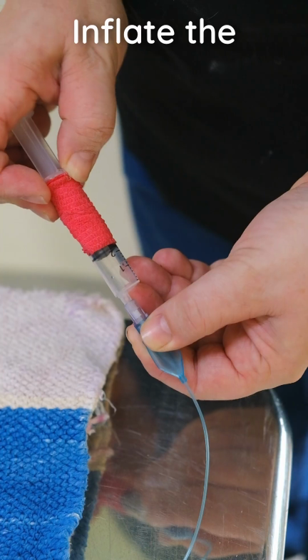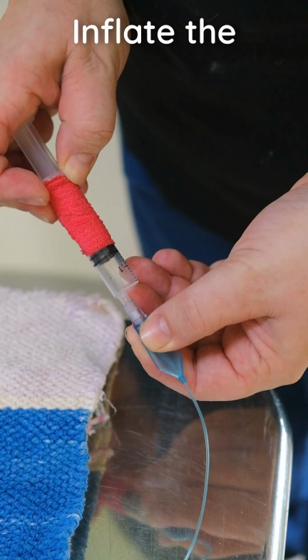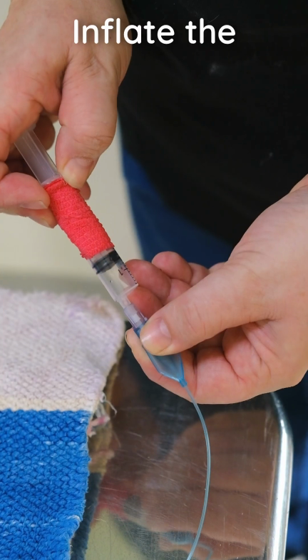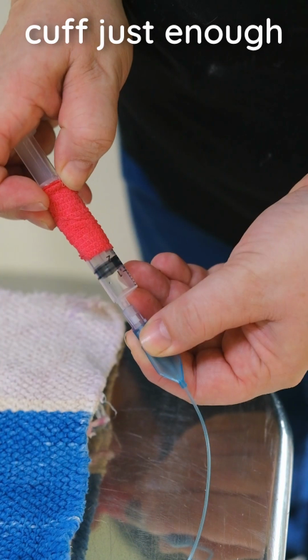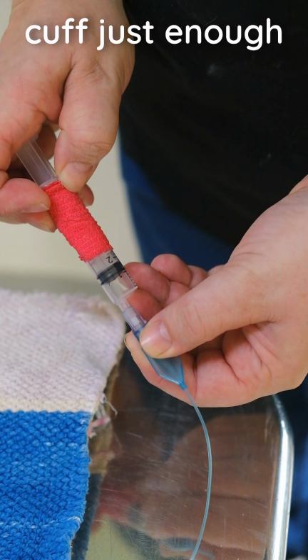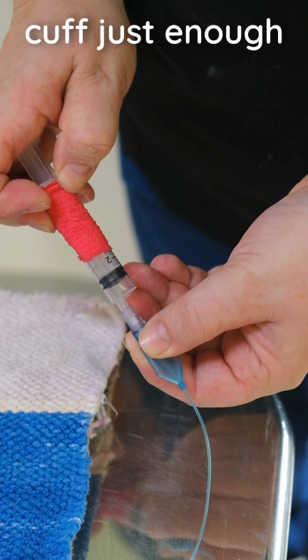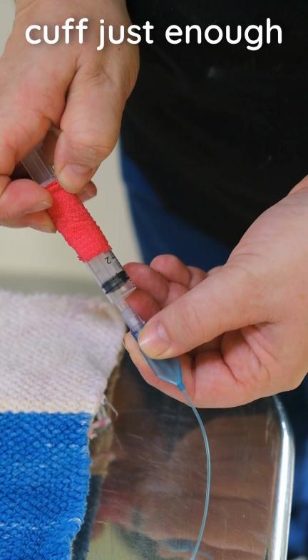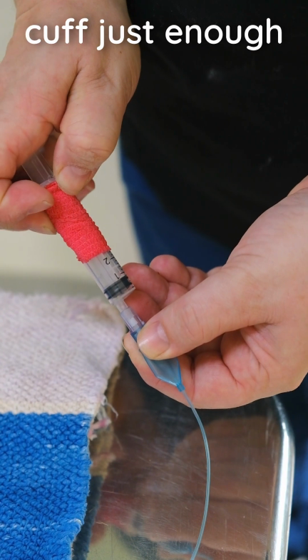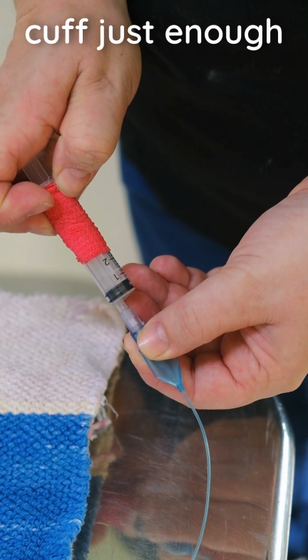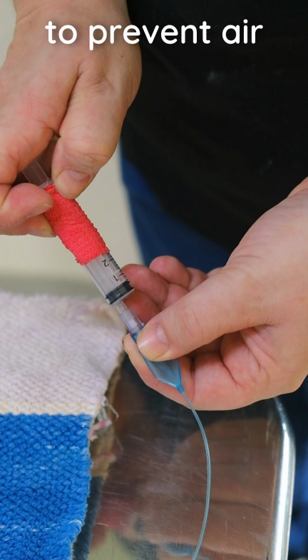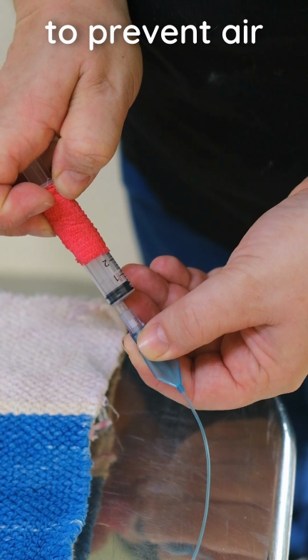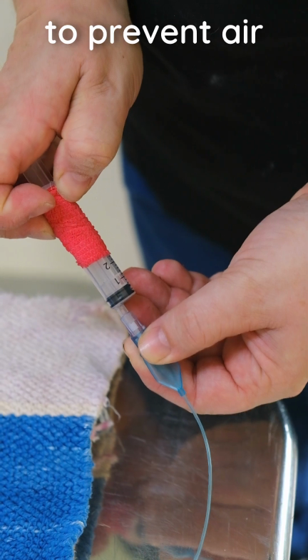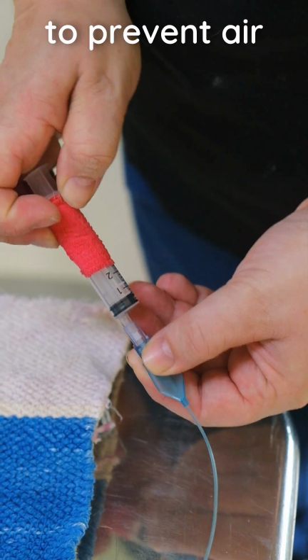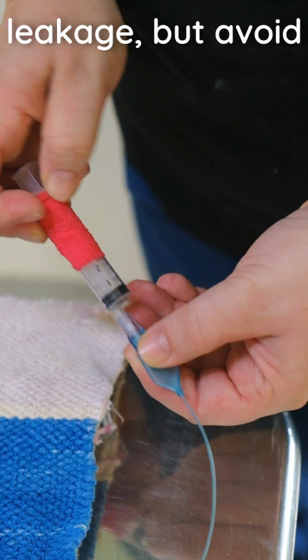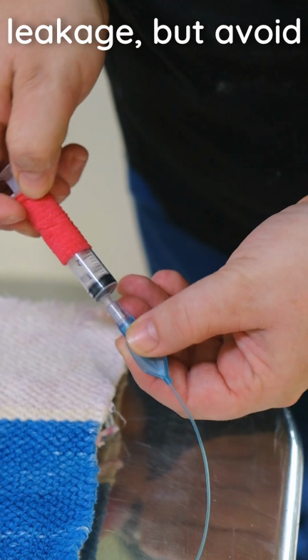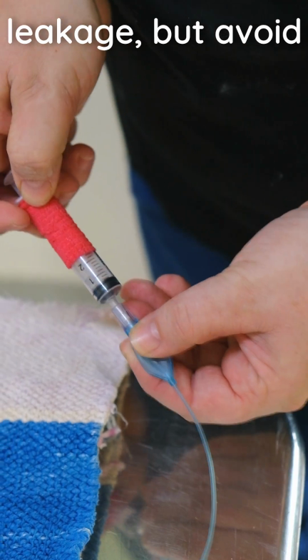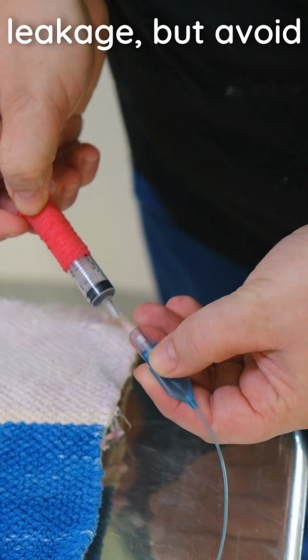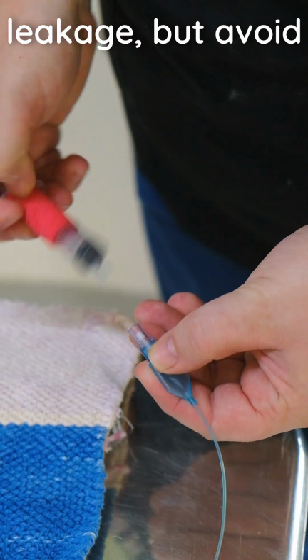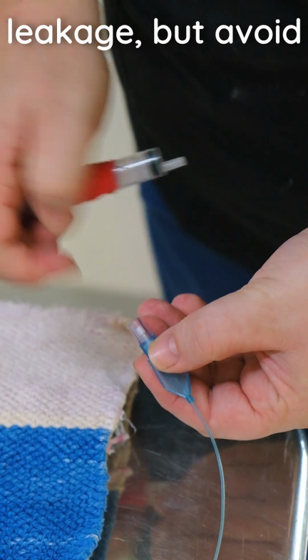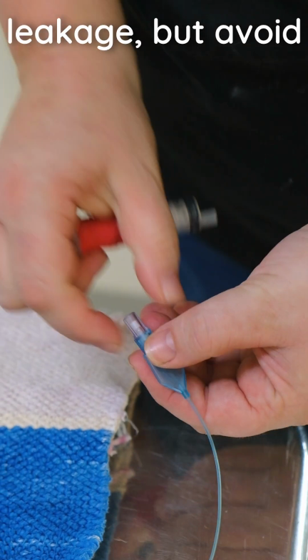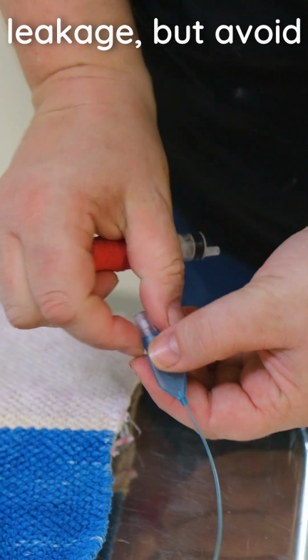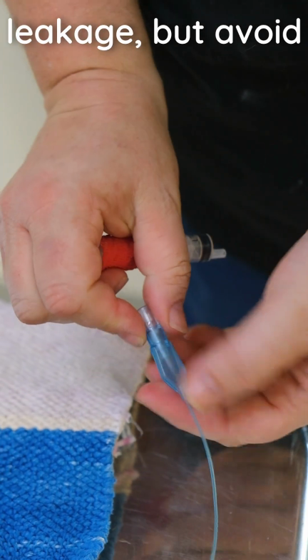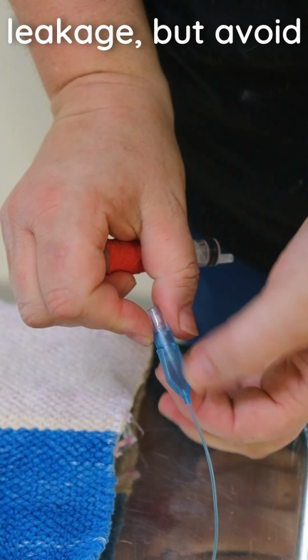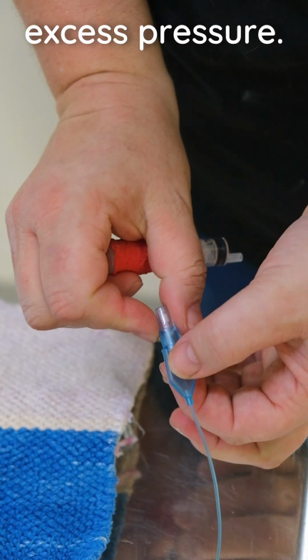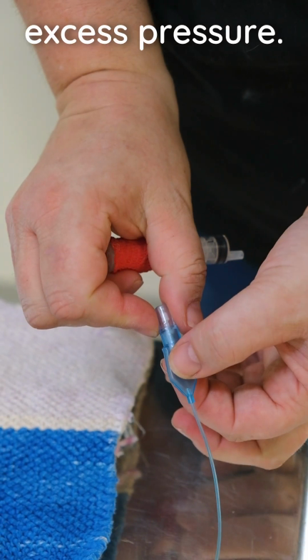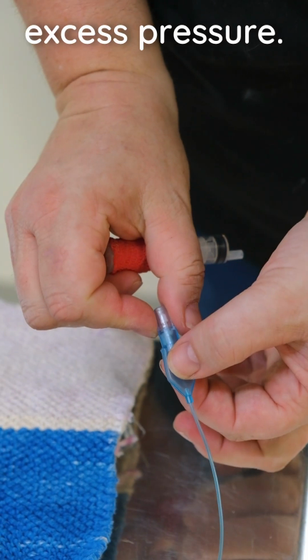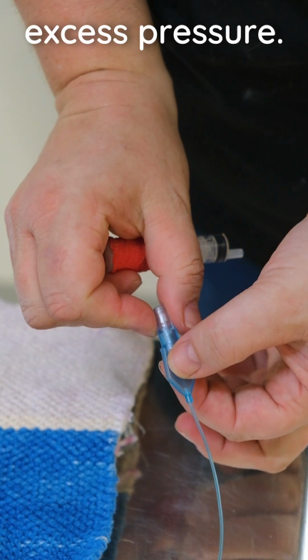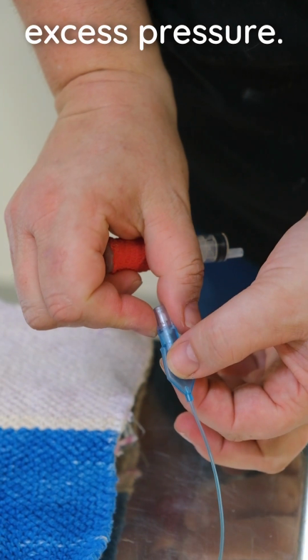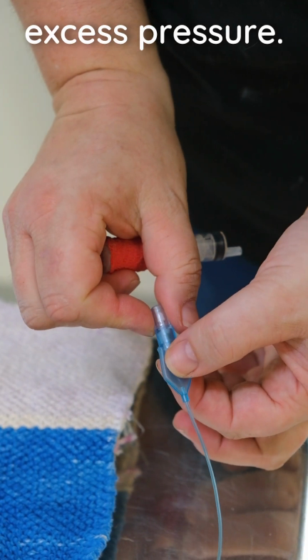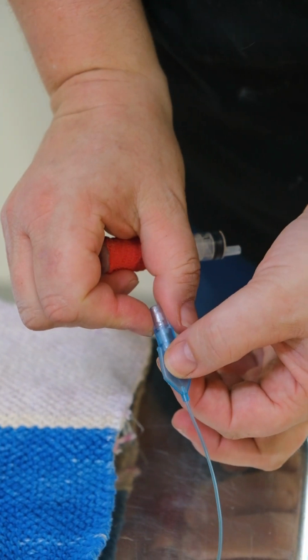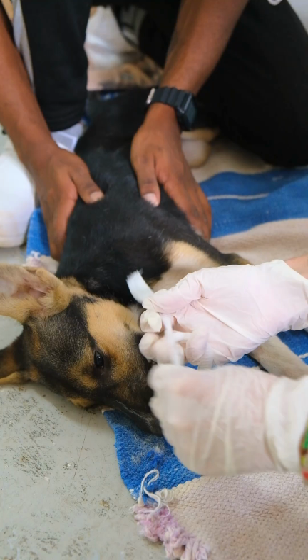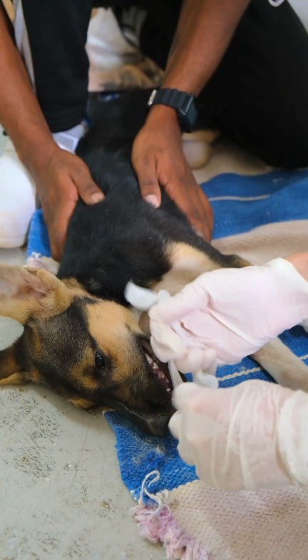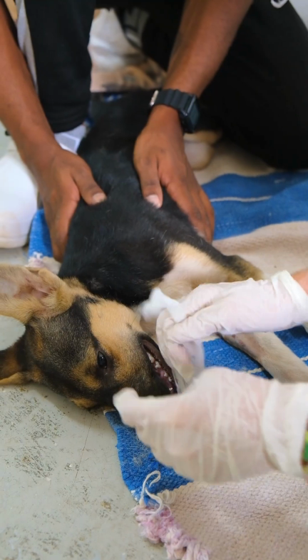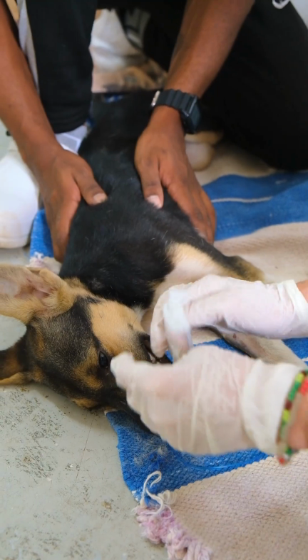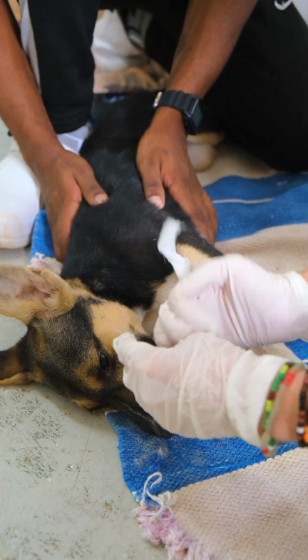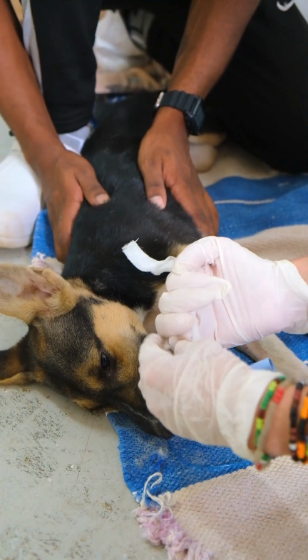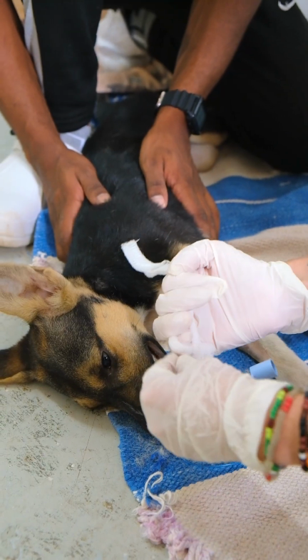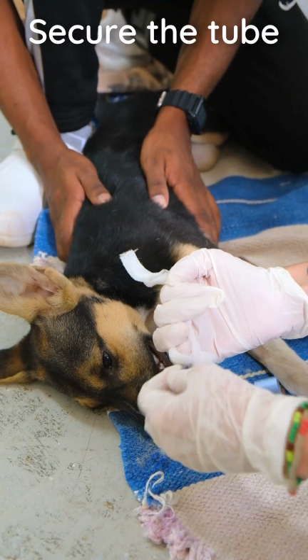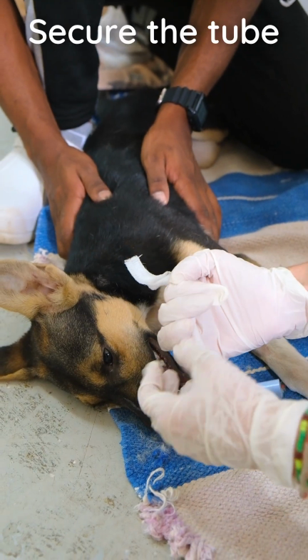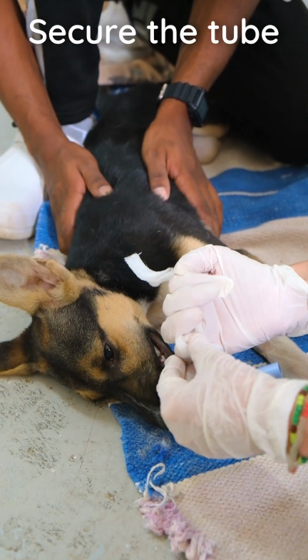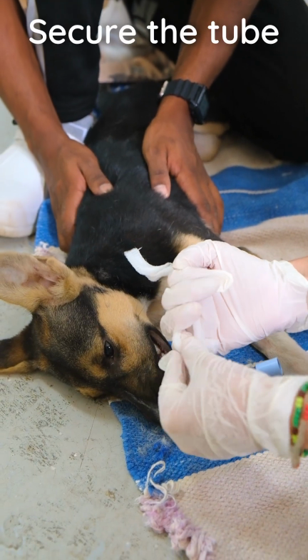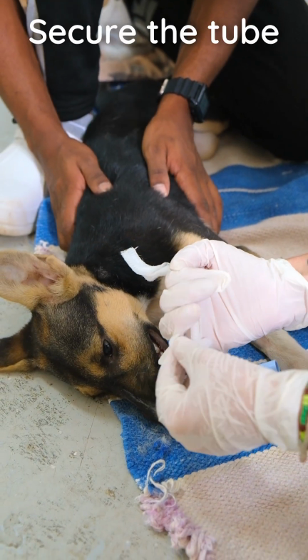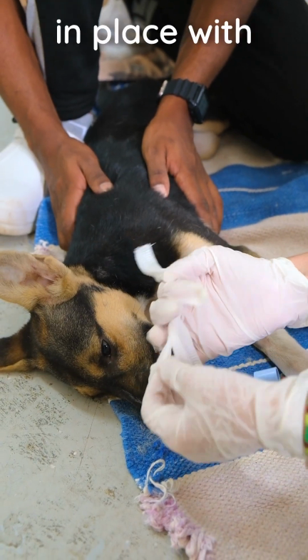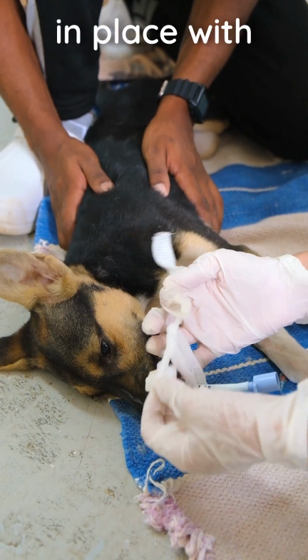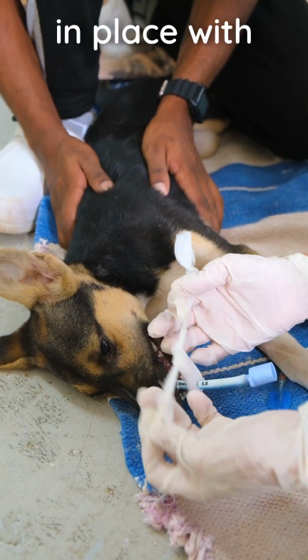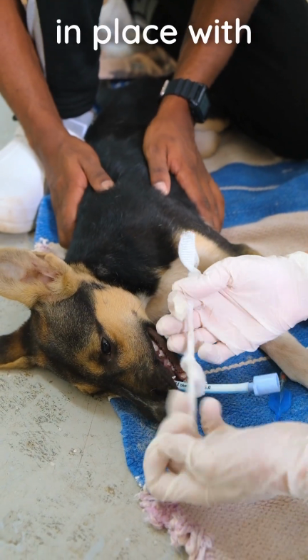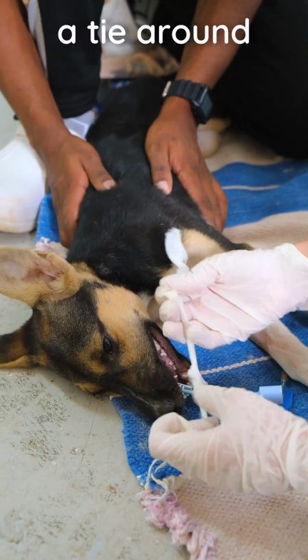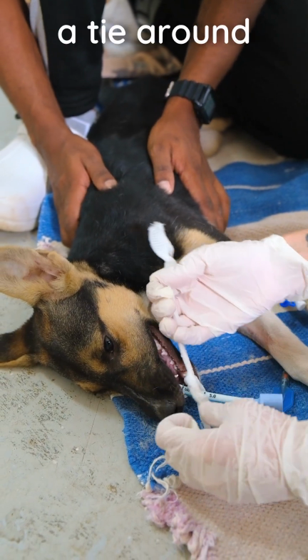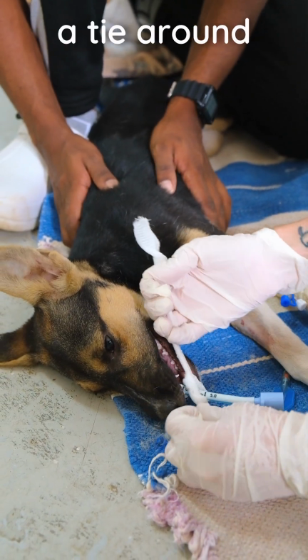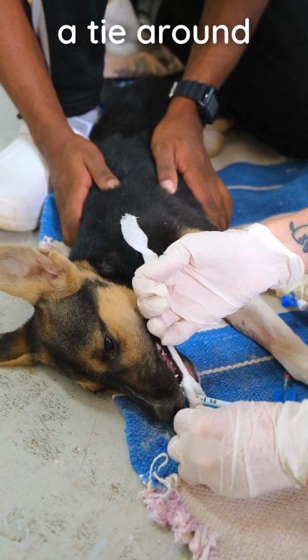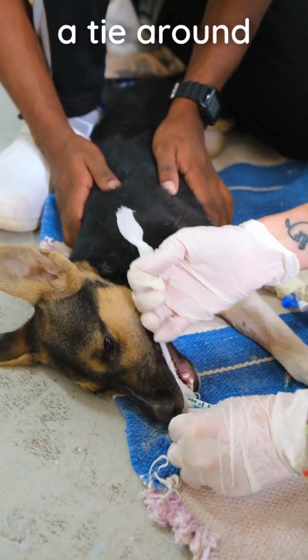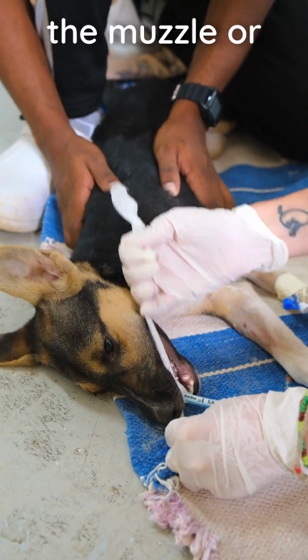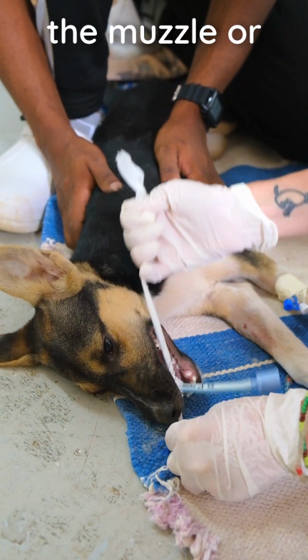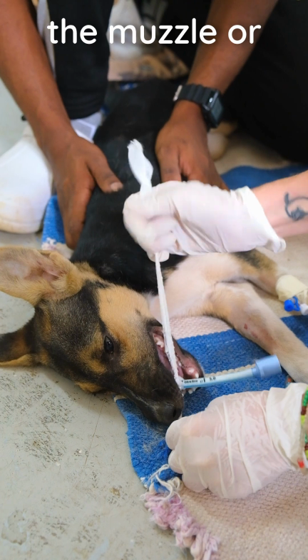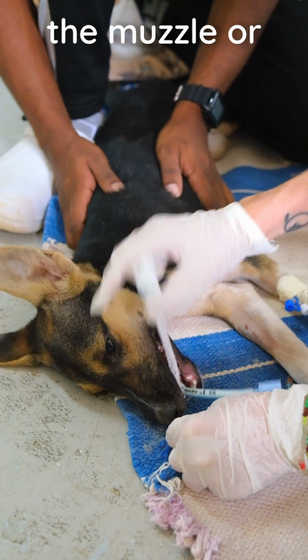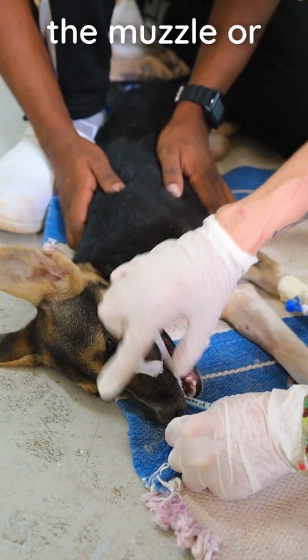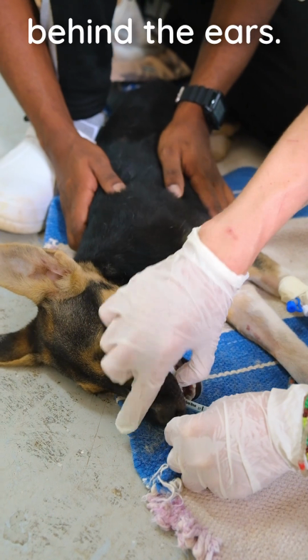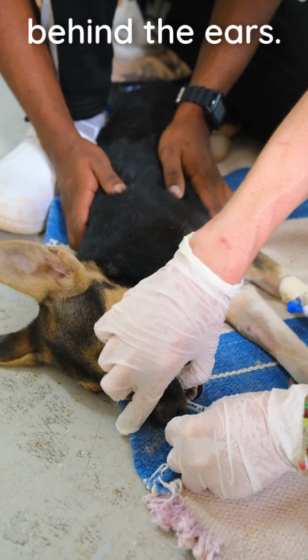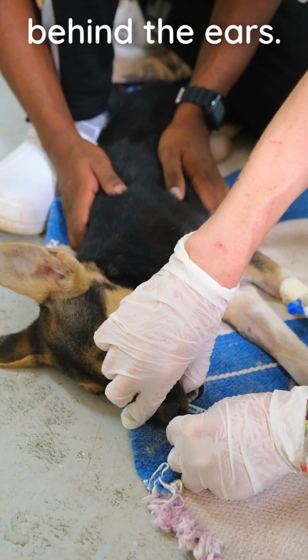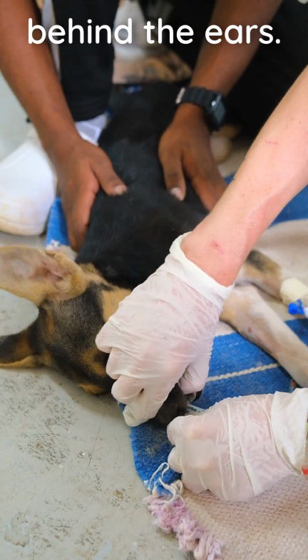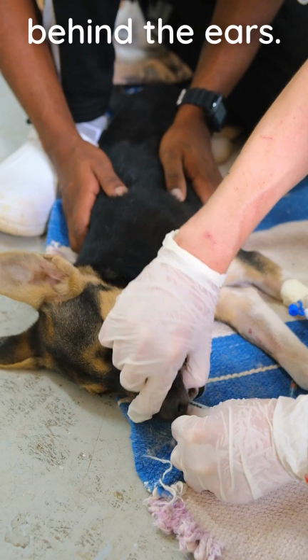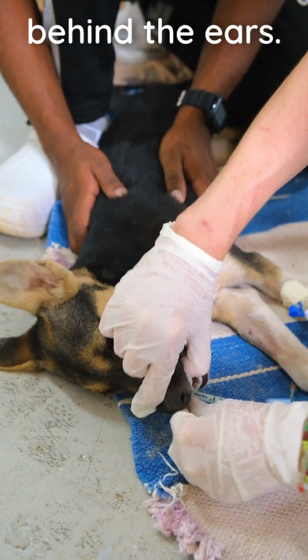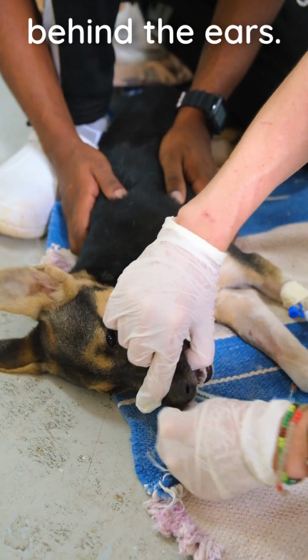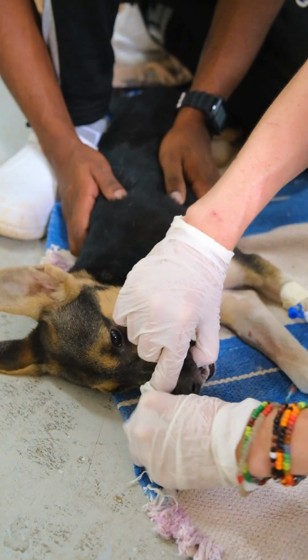Inflate the cuff just enough to prevent air leakage but avoid excess pressure. Secure the tube in place with a tie around the nozzle or behind the ears.